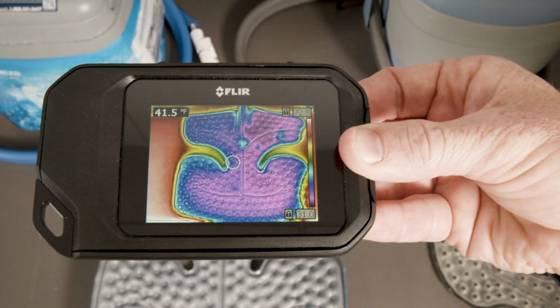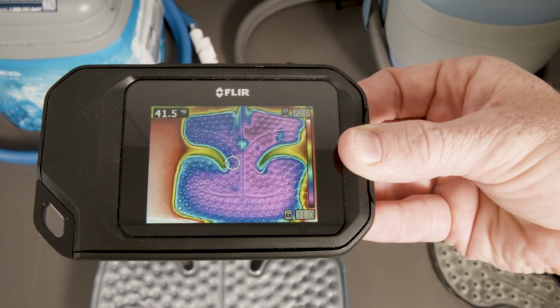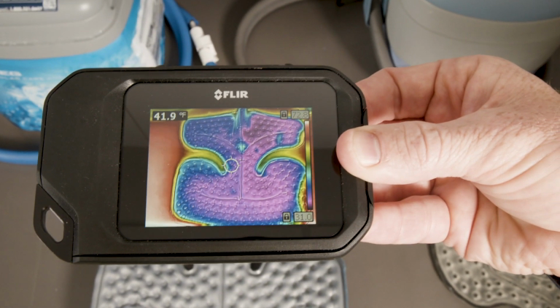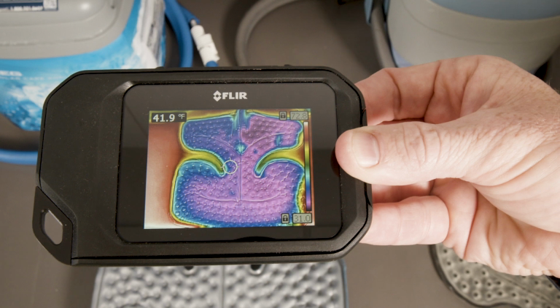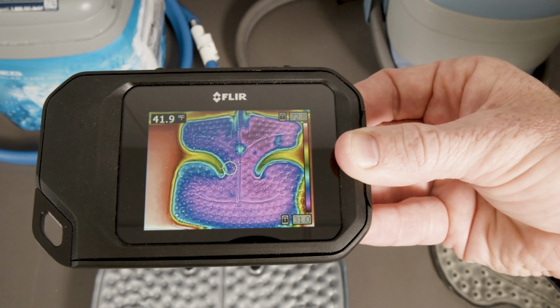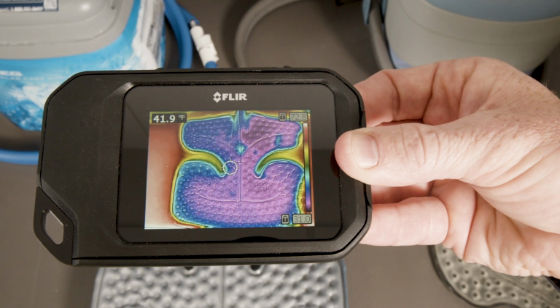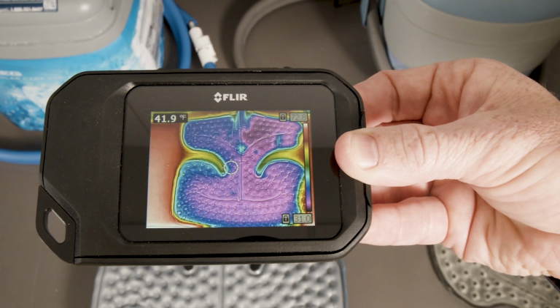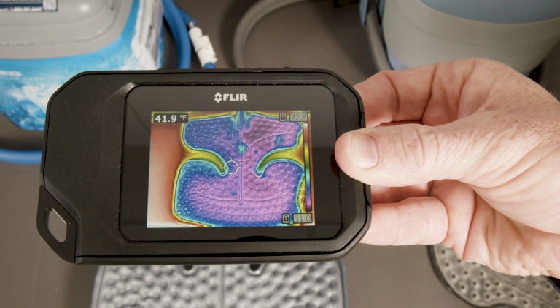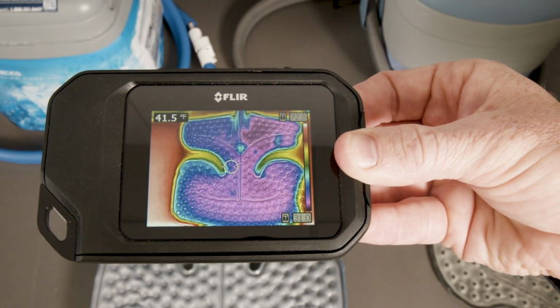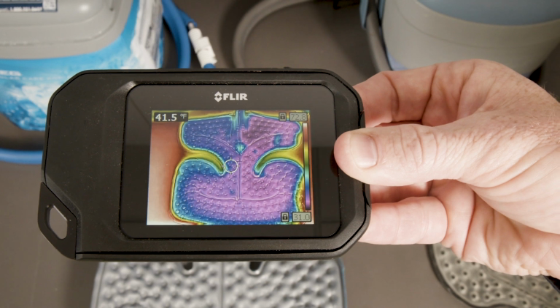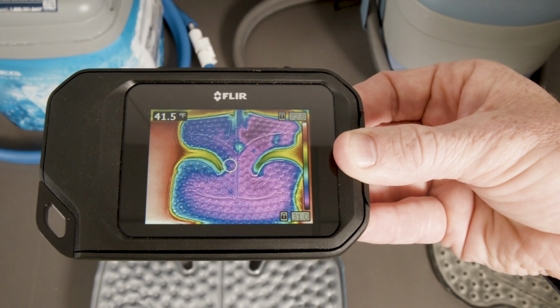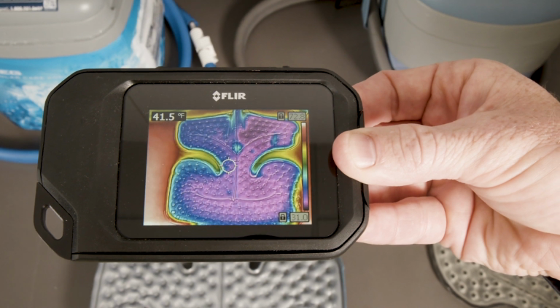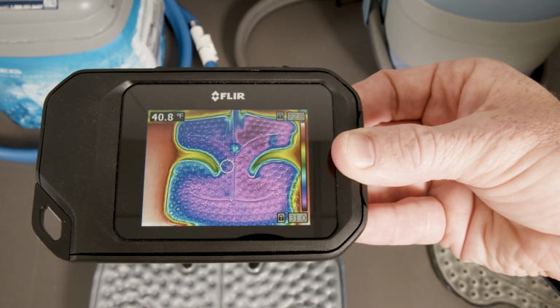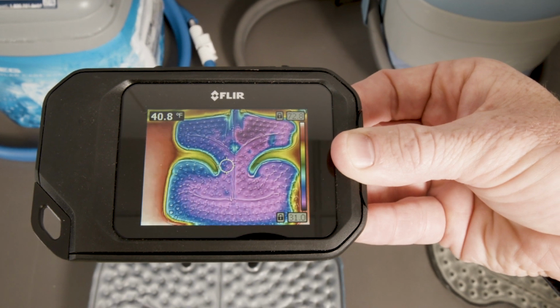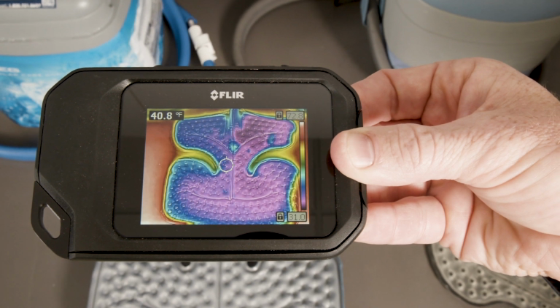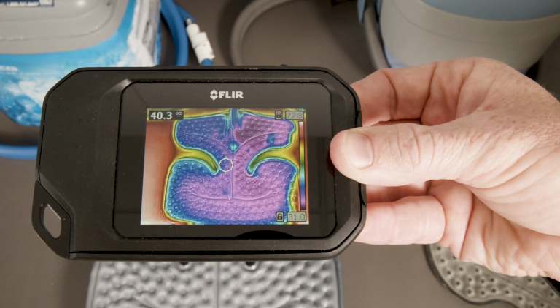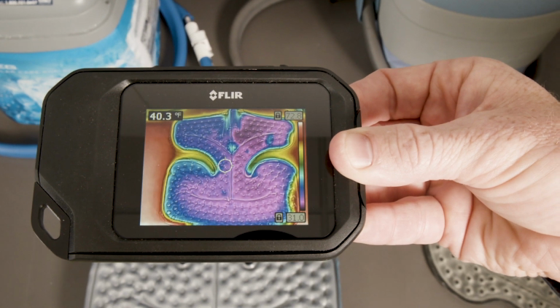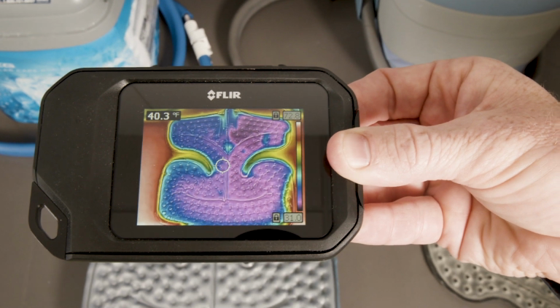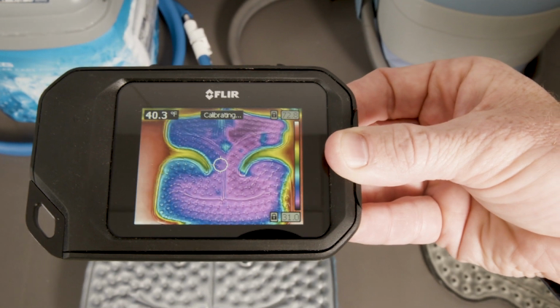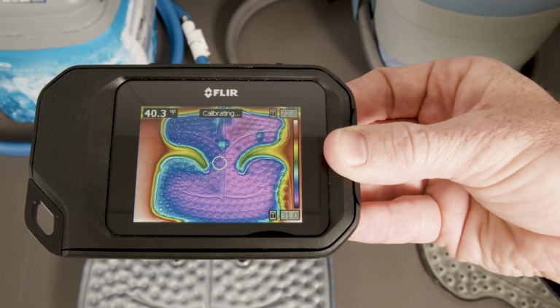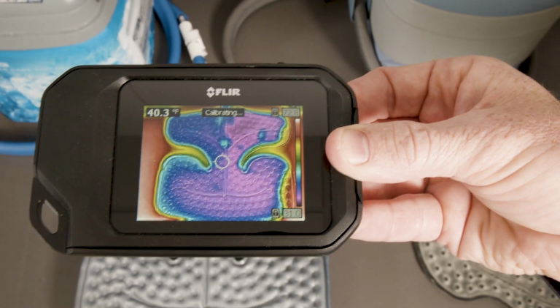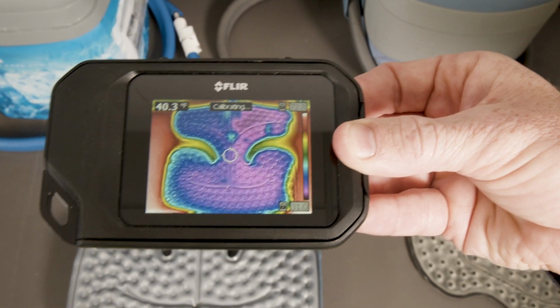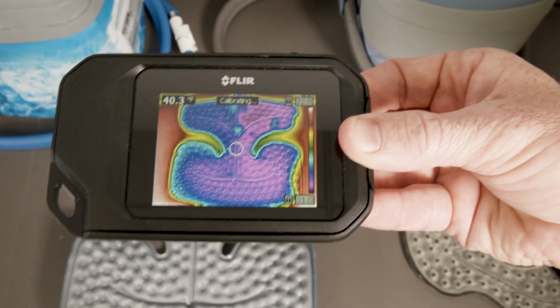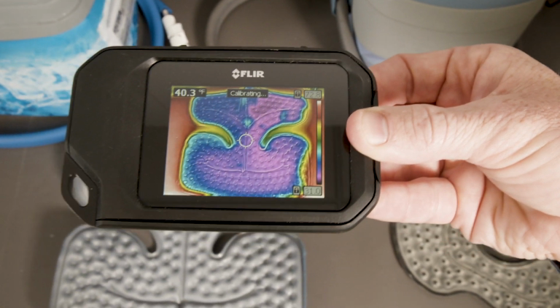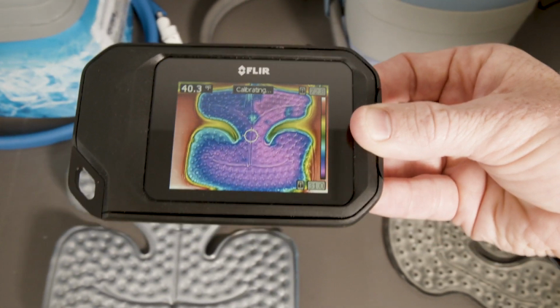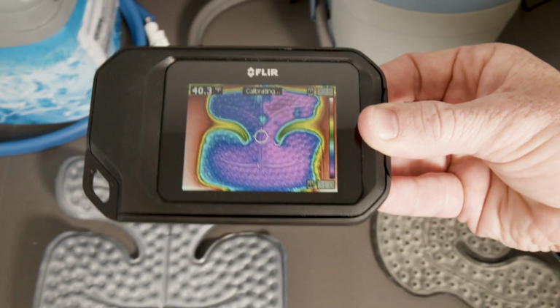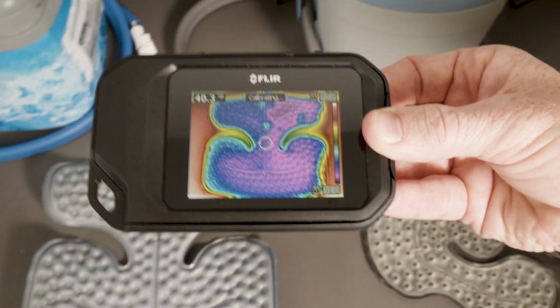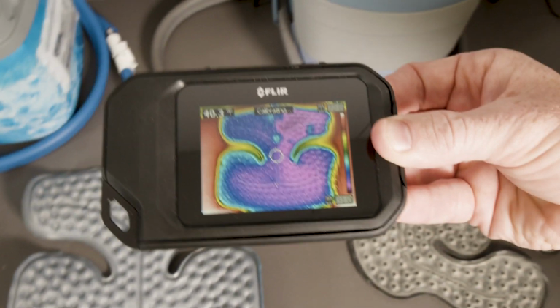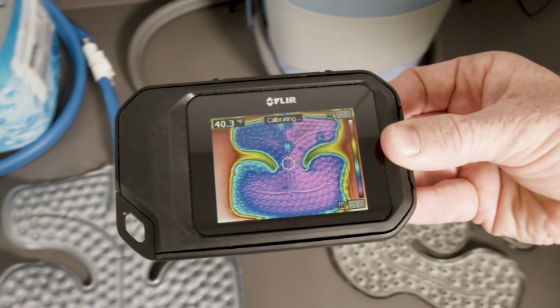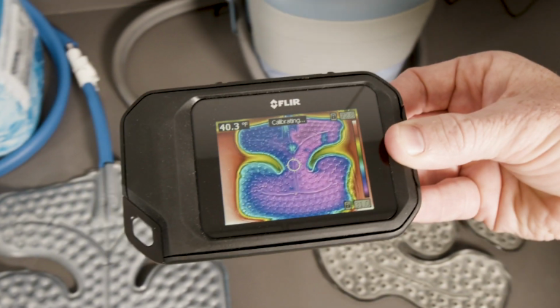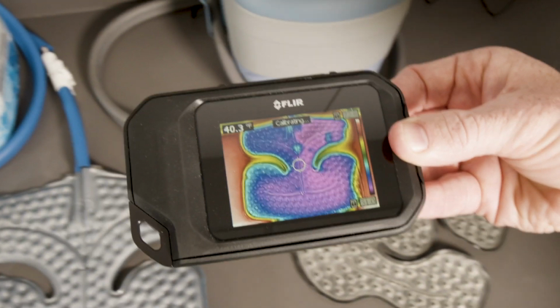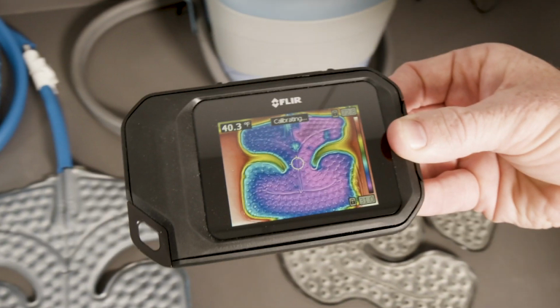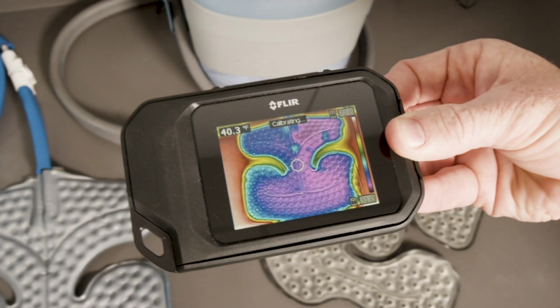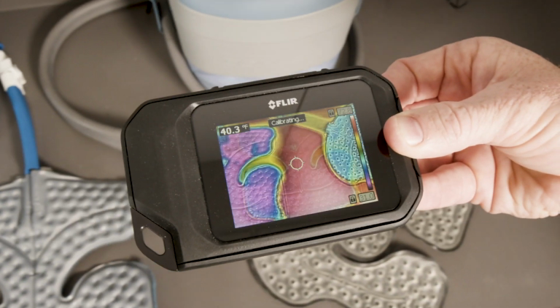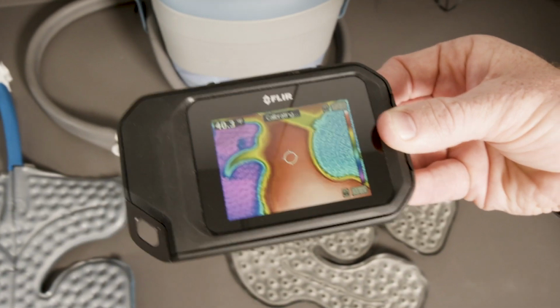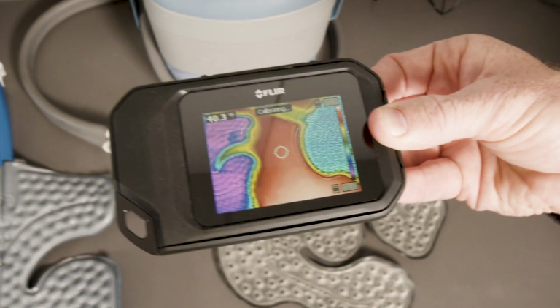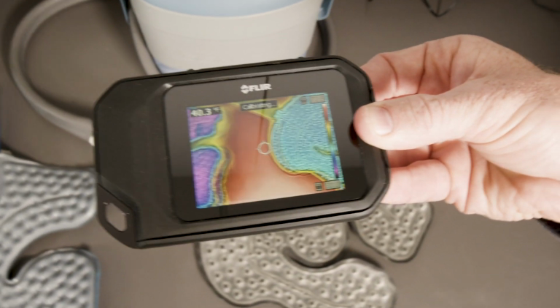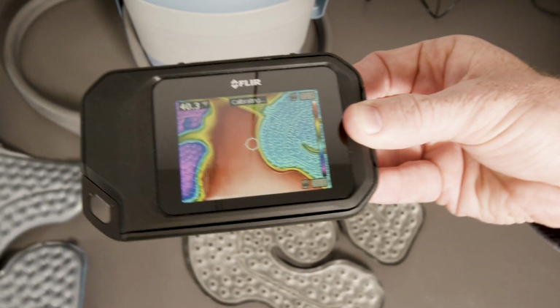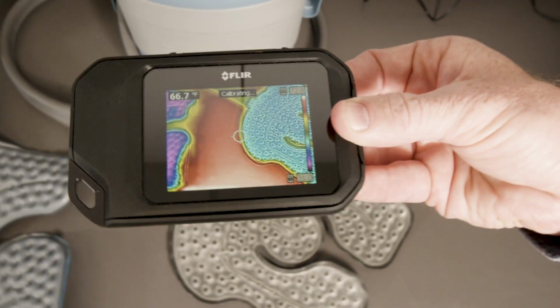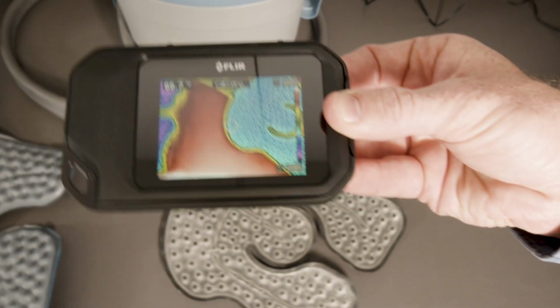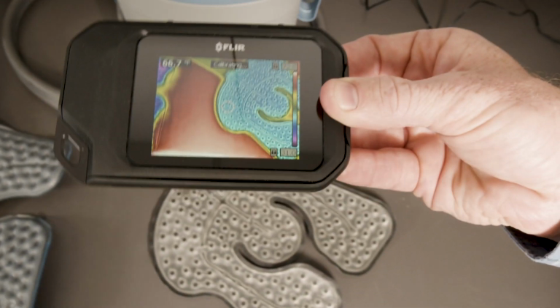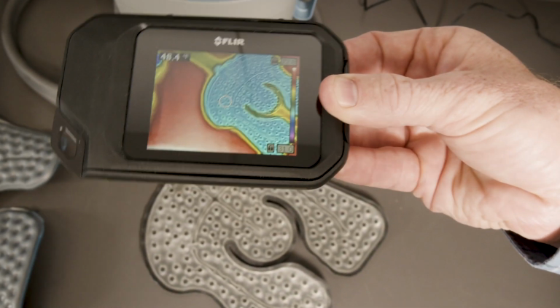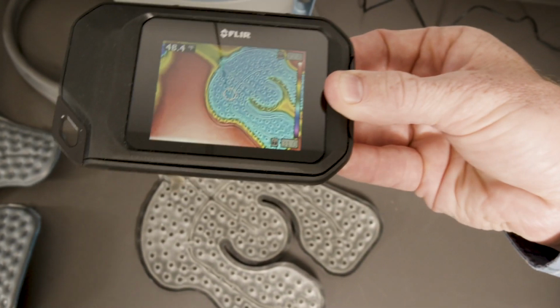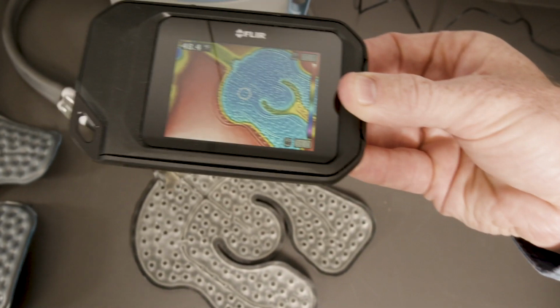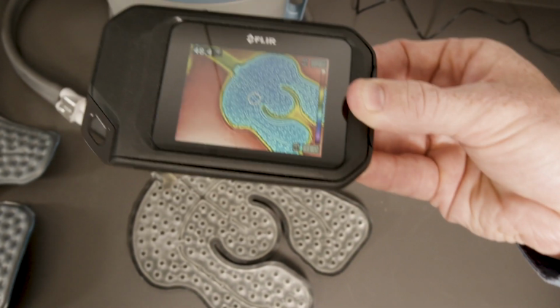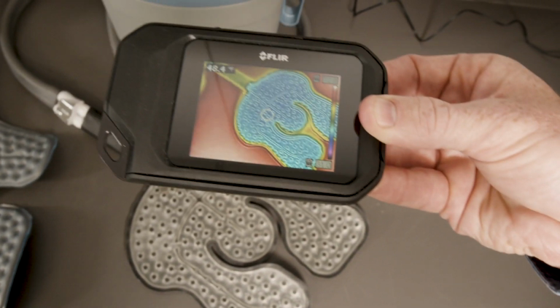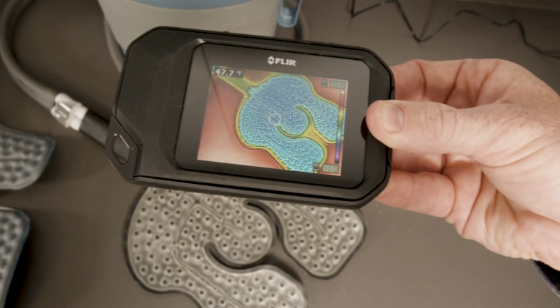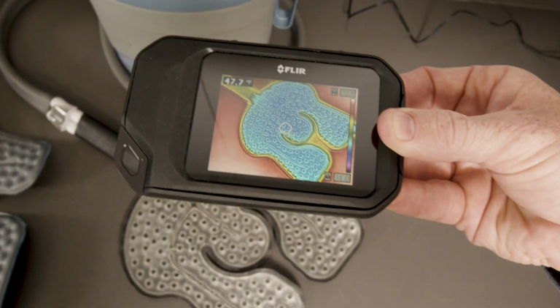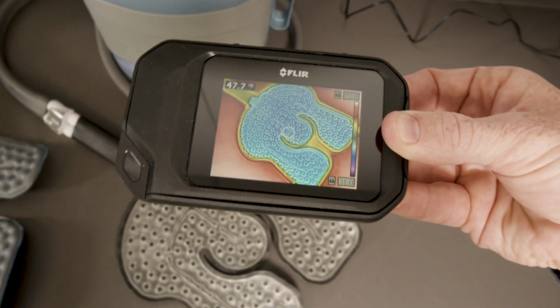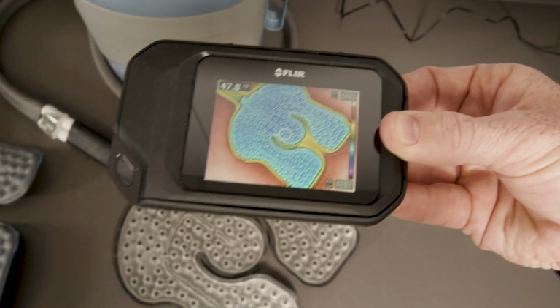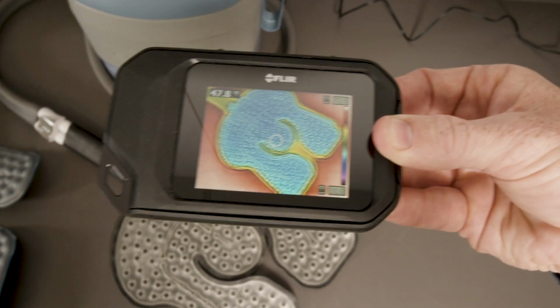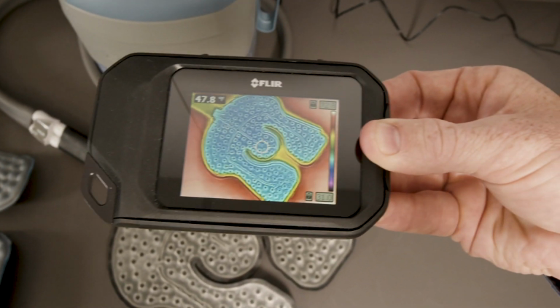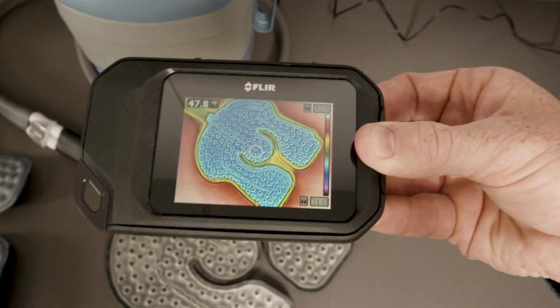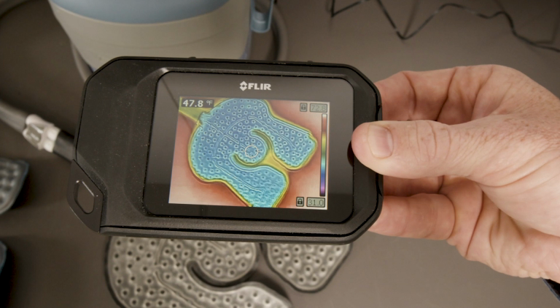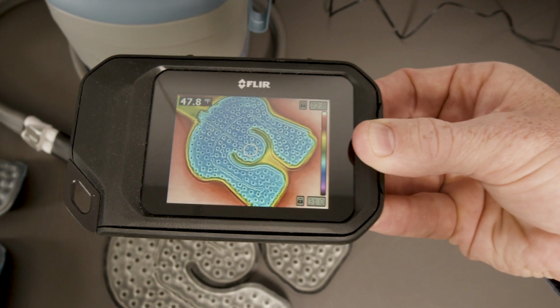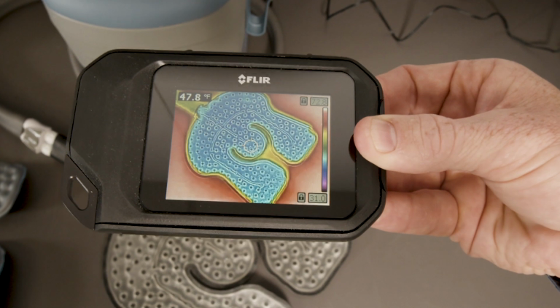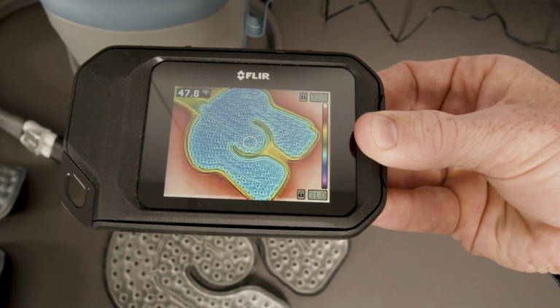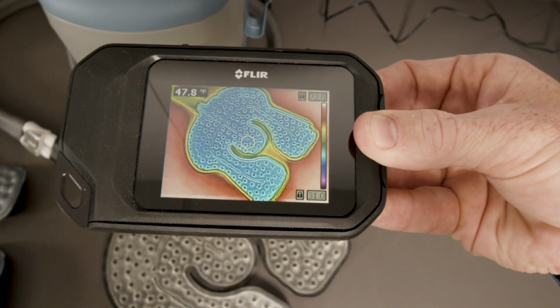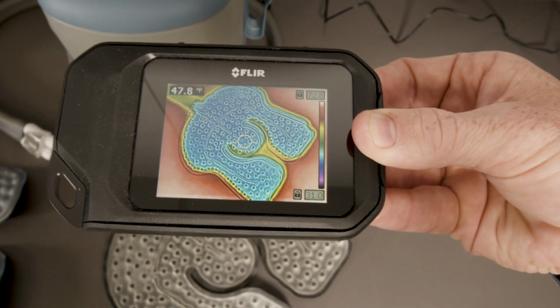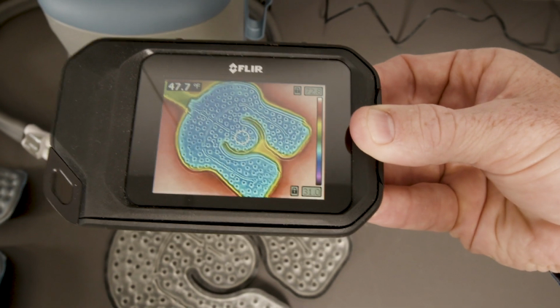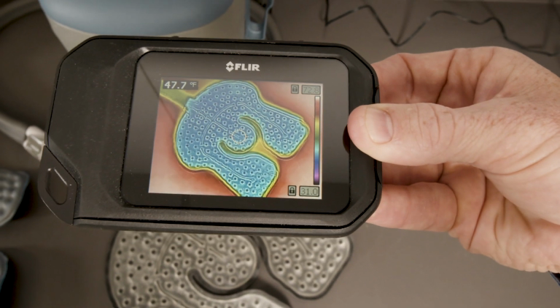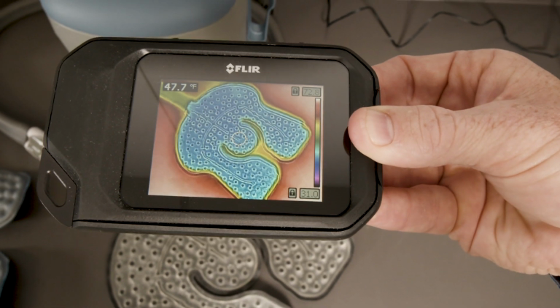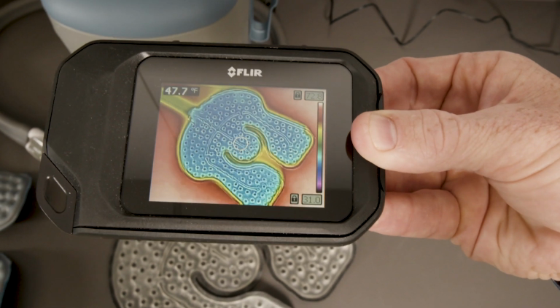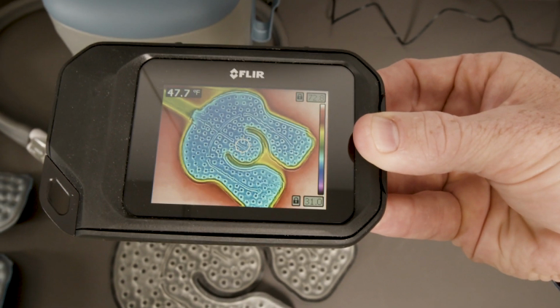Whereas we can see here that the Iceman Classic Cube remains constant with virtually no temperature variation throughout the pad.